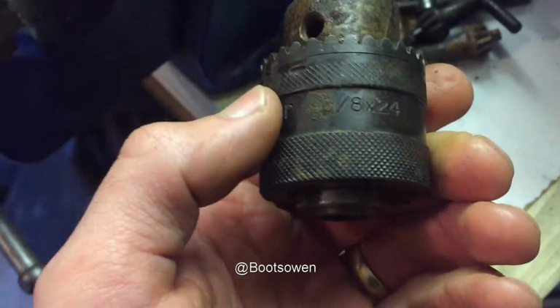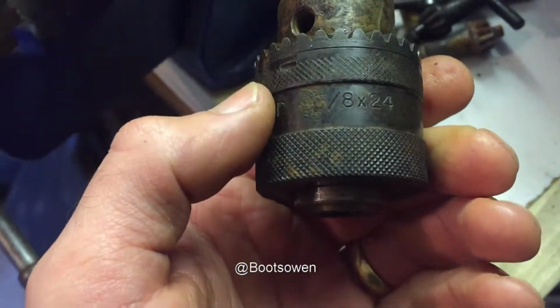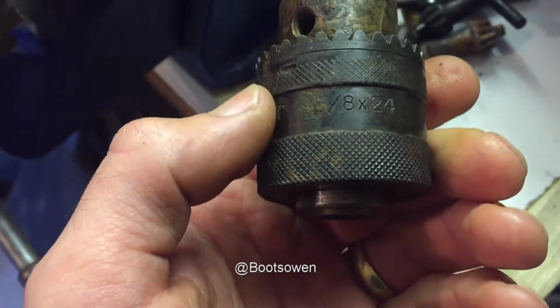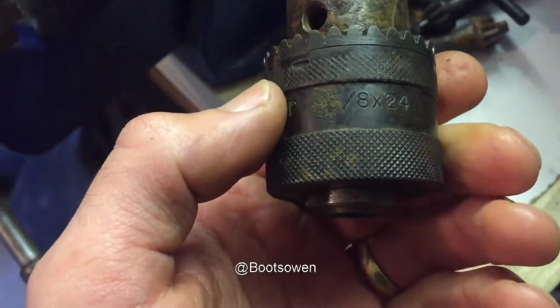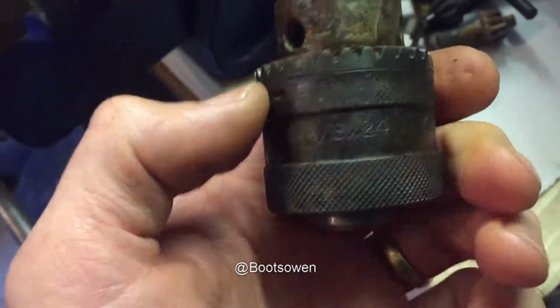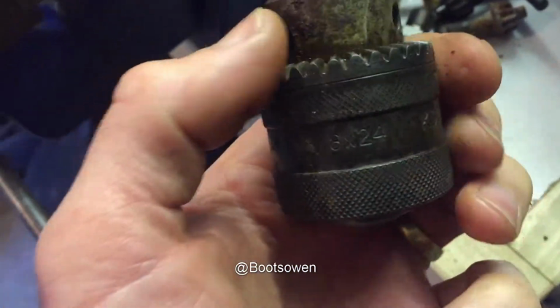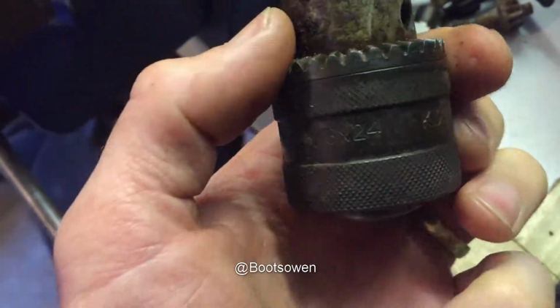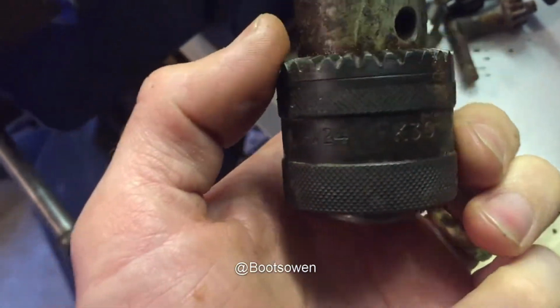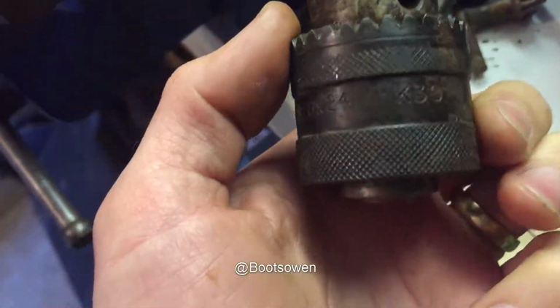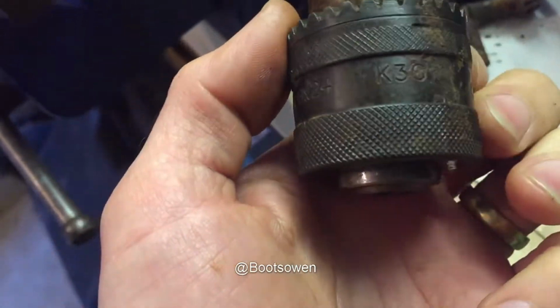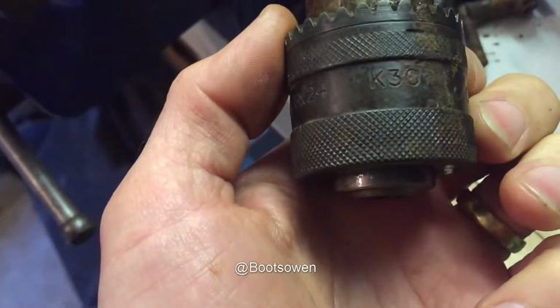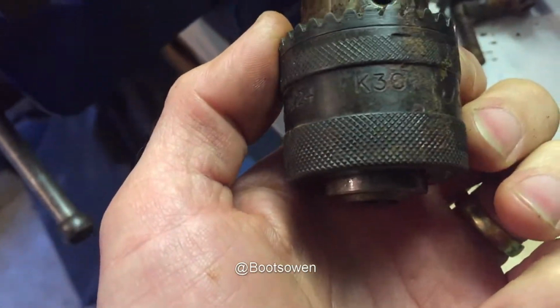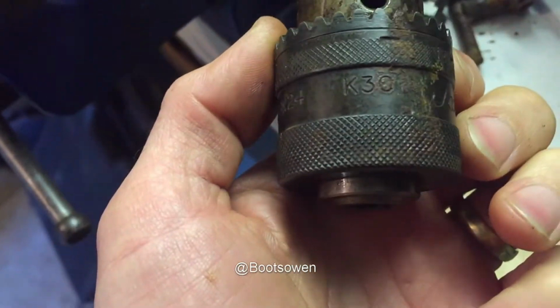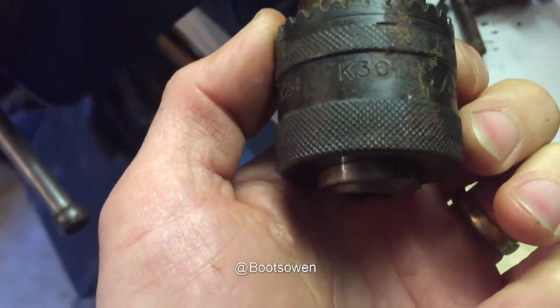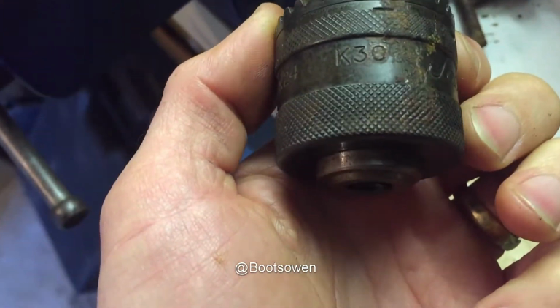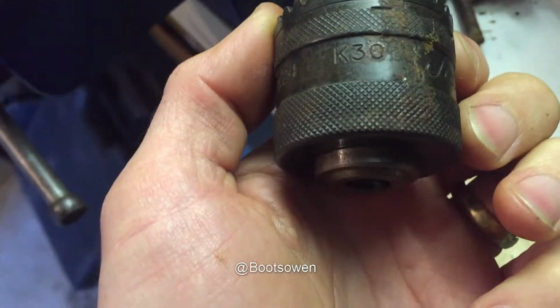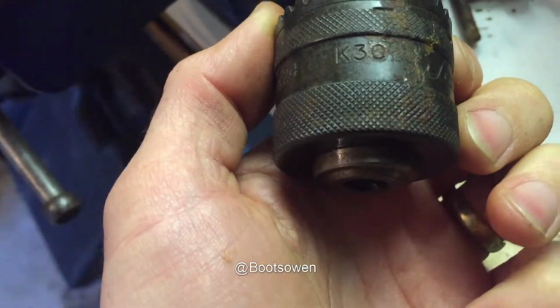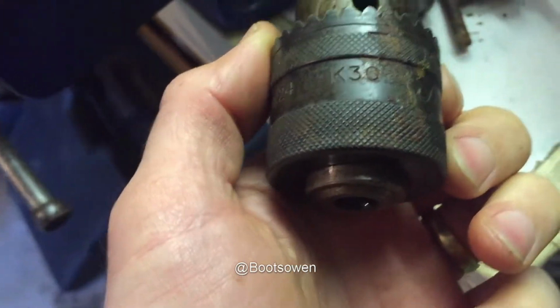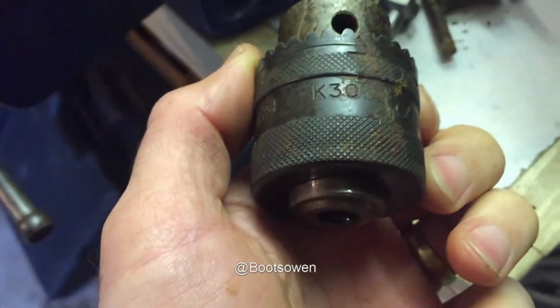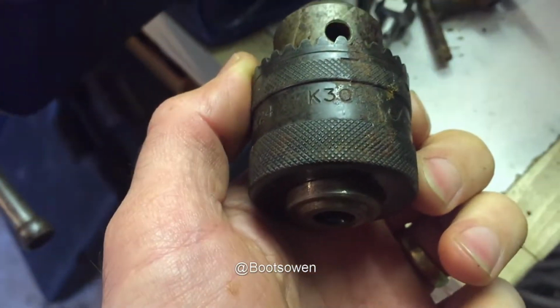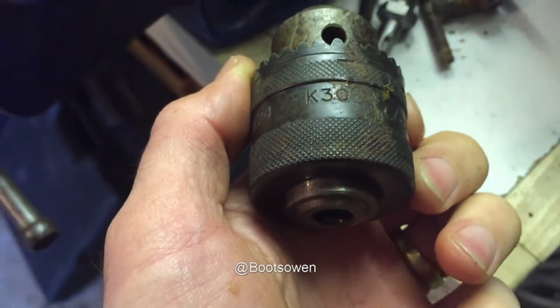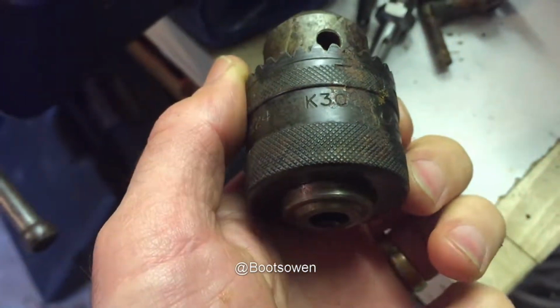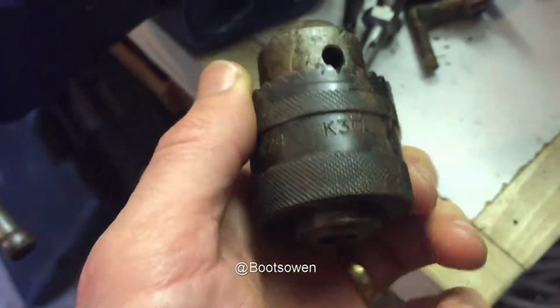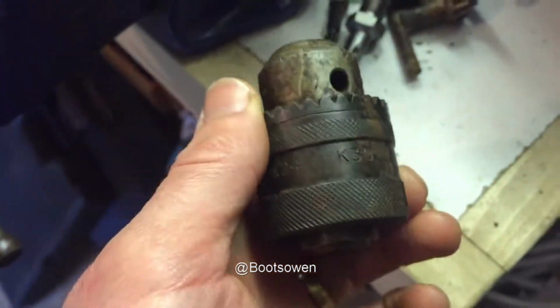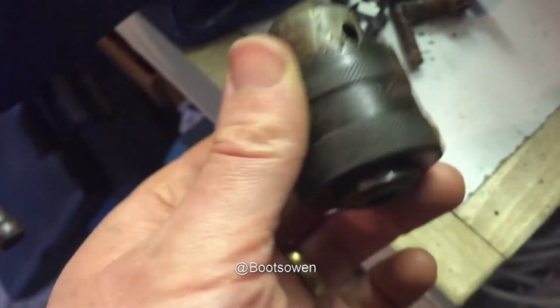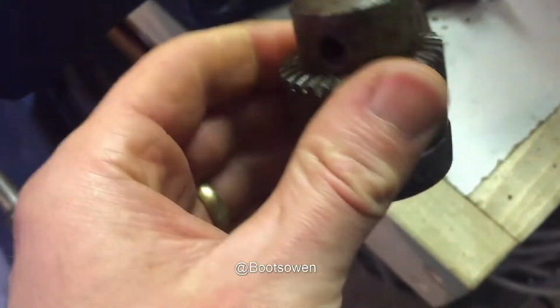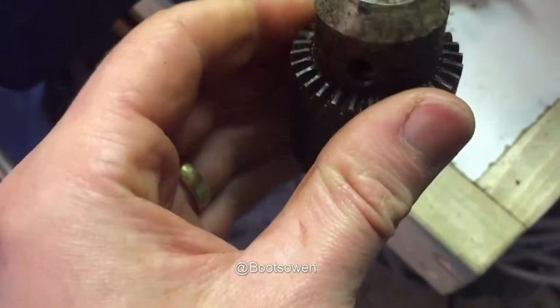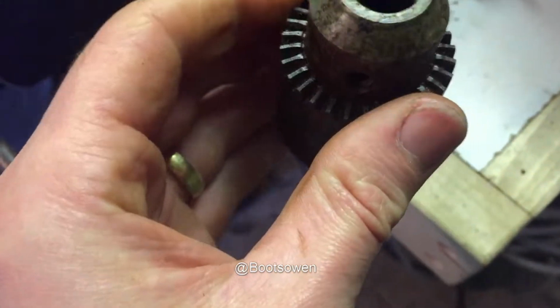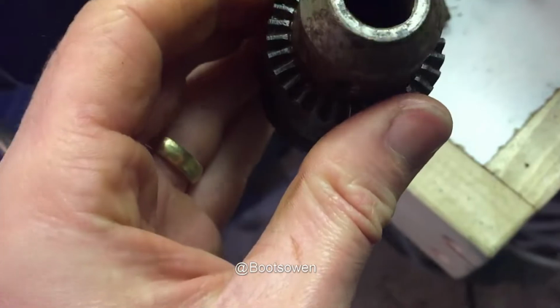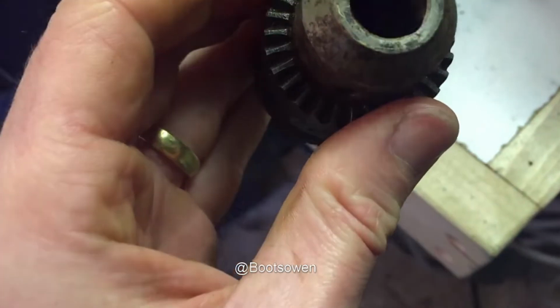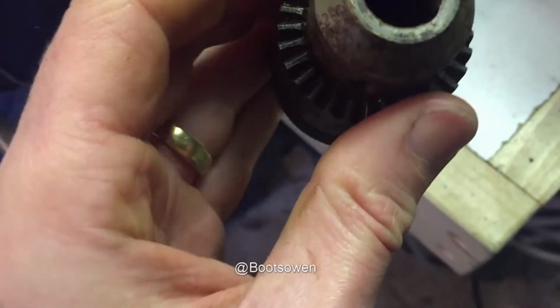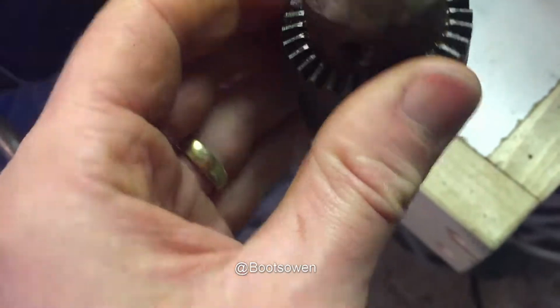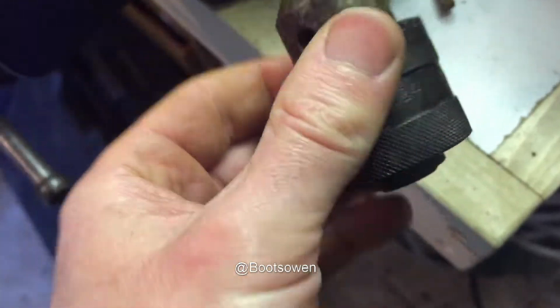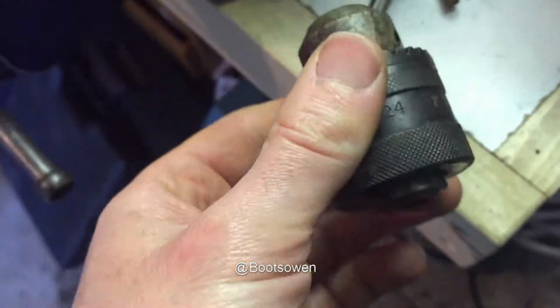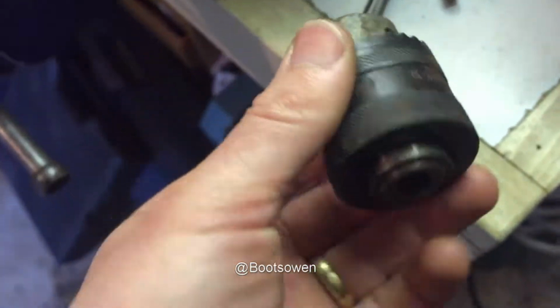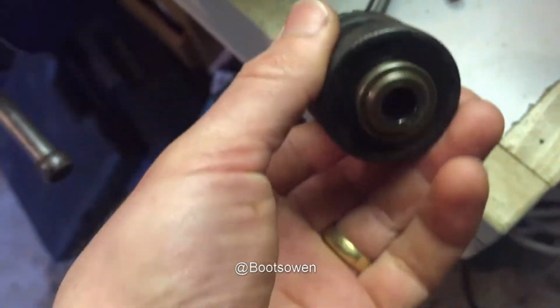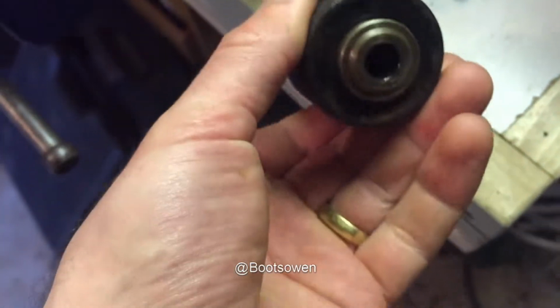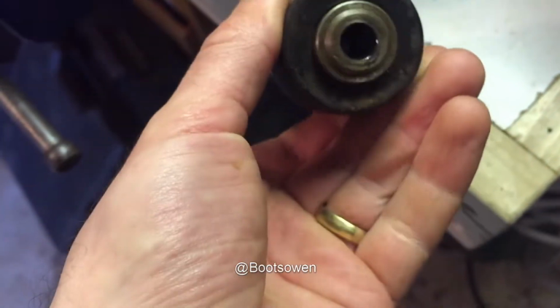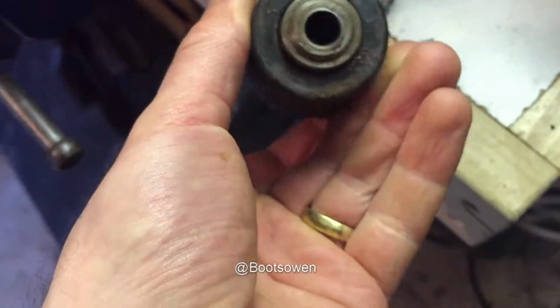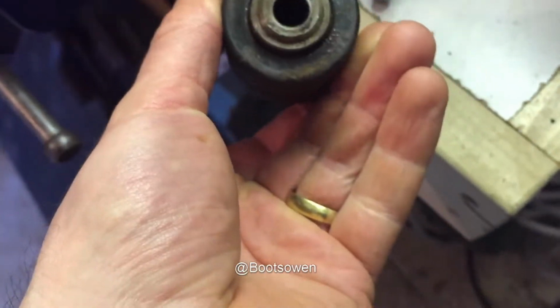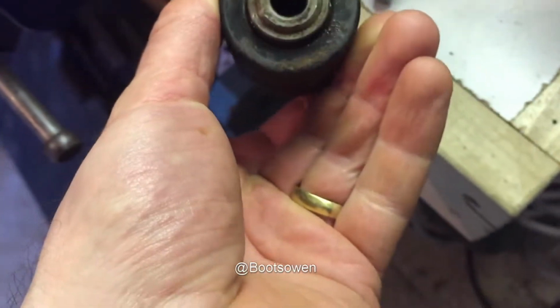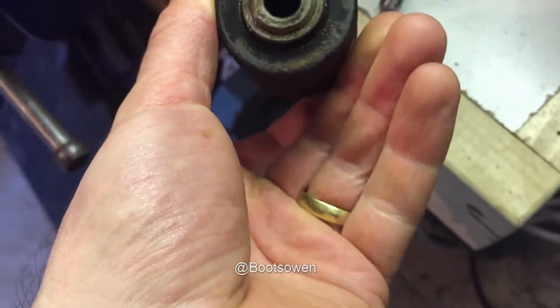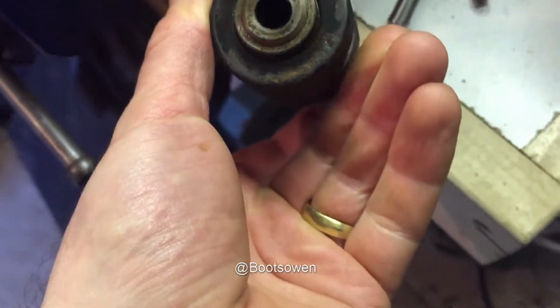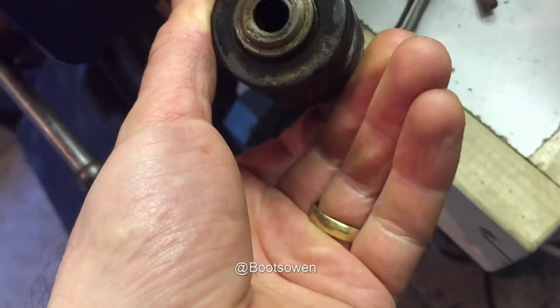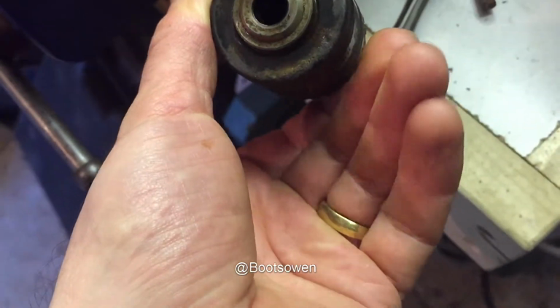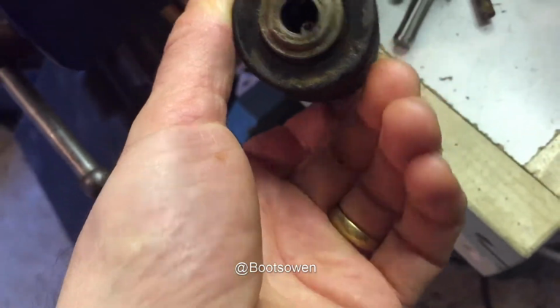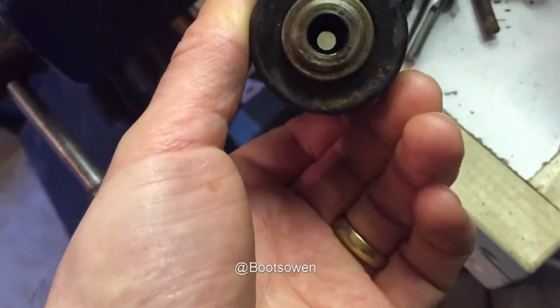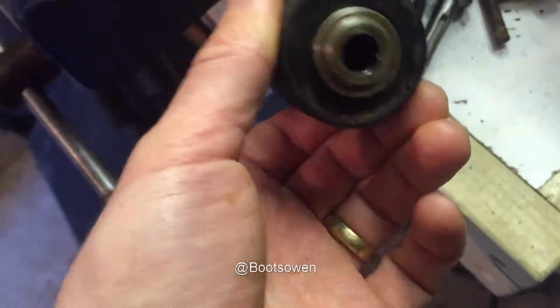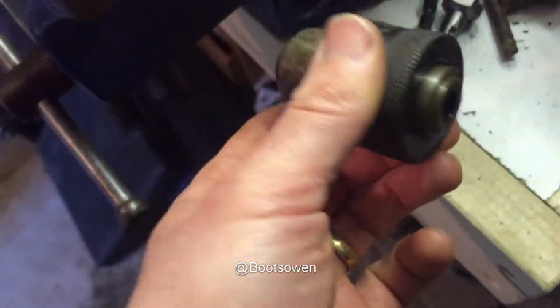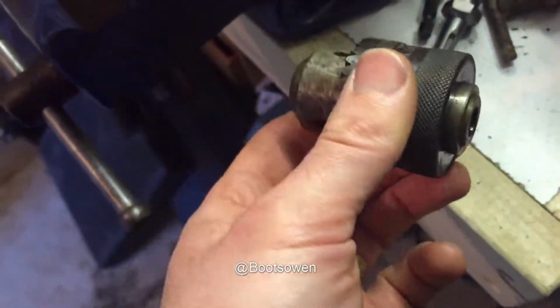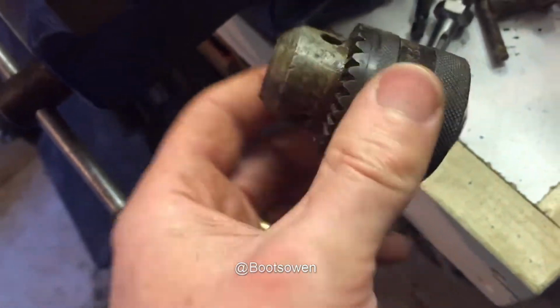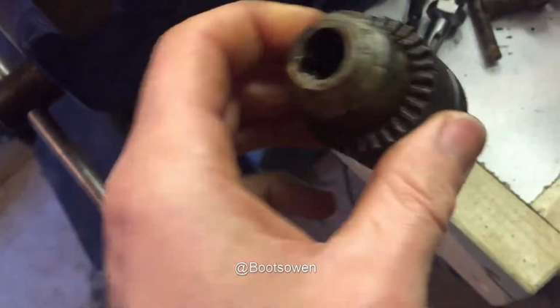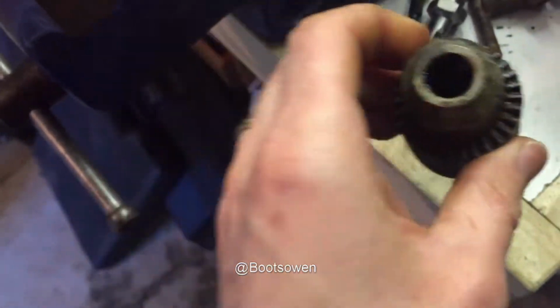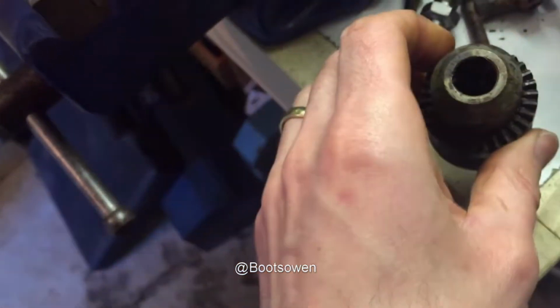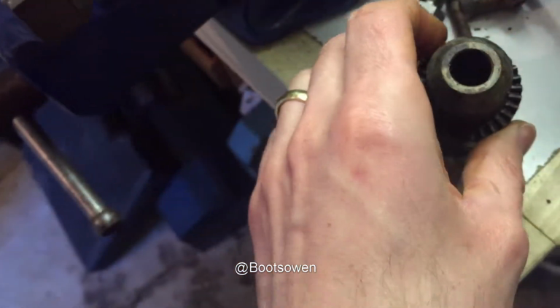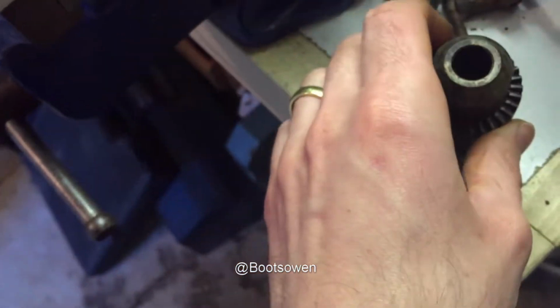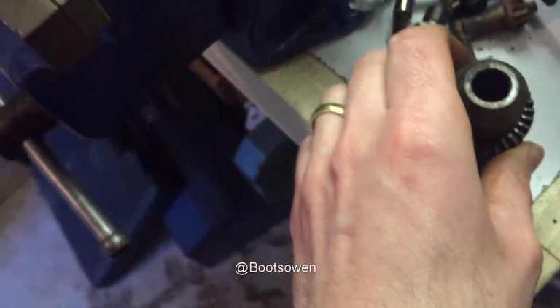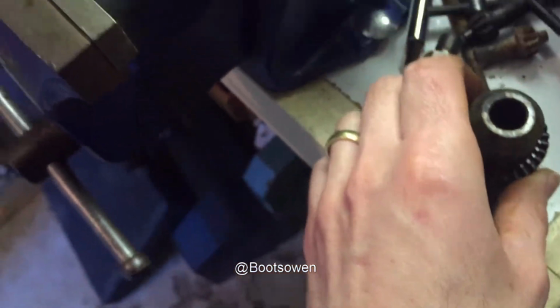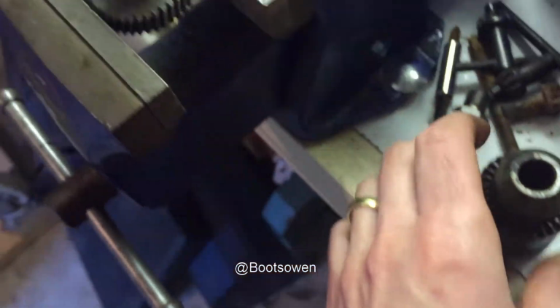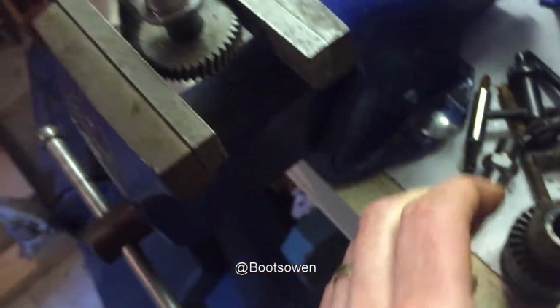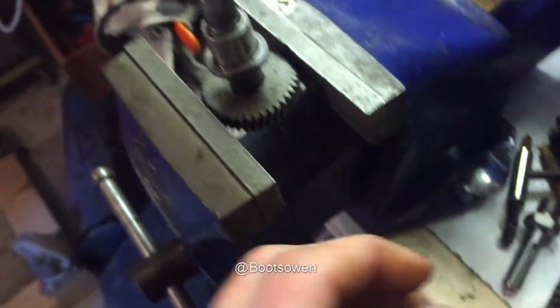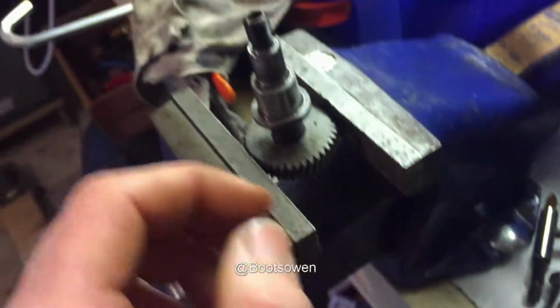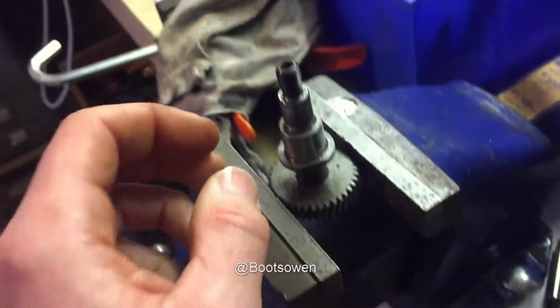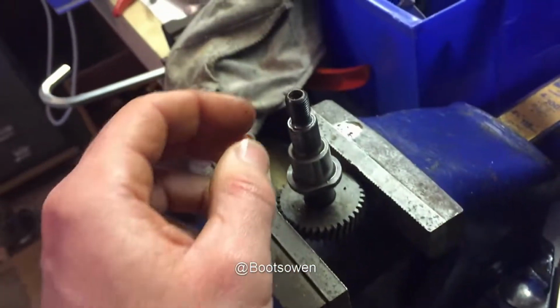What's that model number? K30. So yeah, that's useful to have around. And that's how you get your chuck off a drill if it's completely stuck.